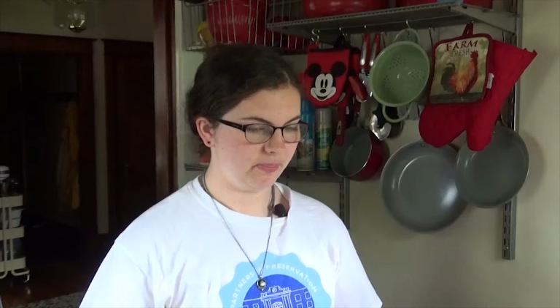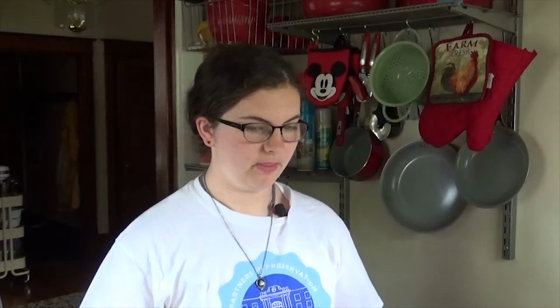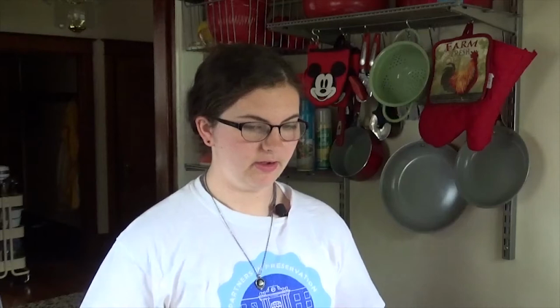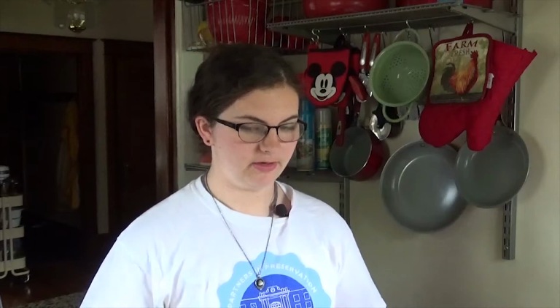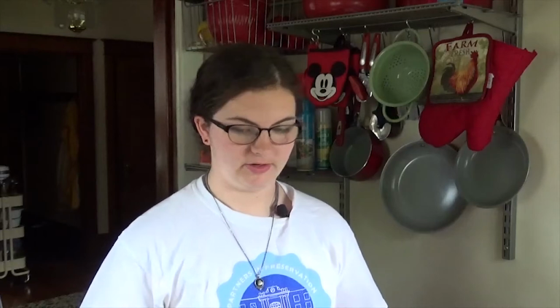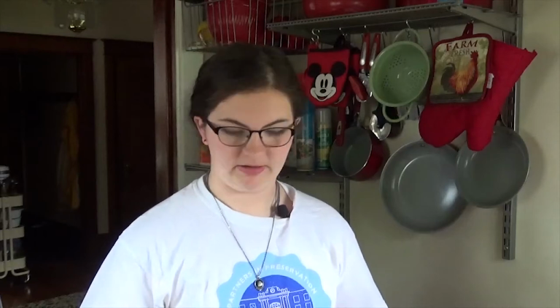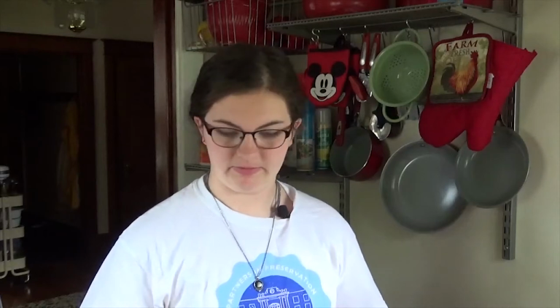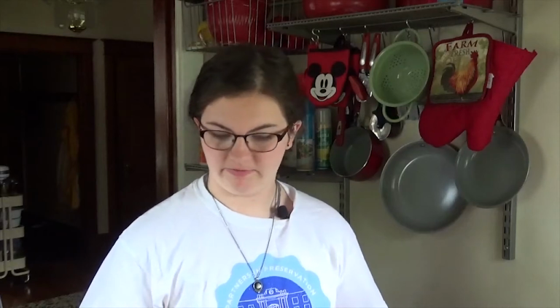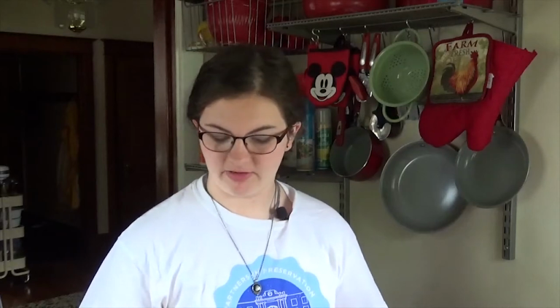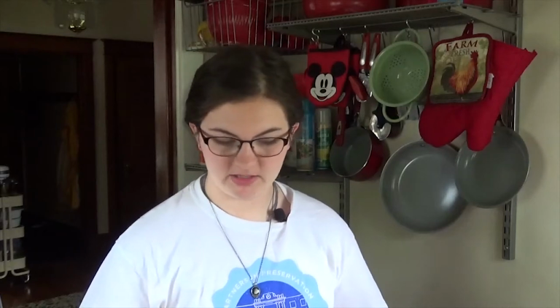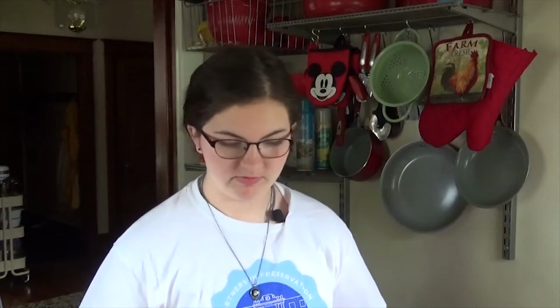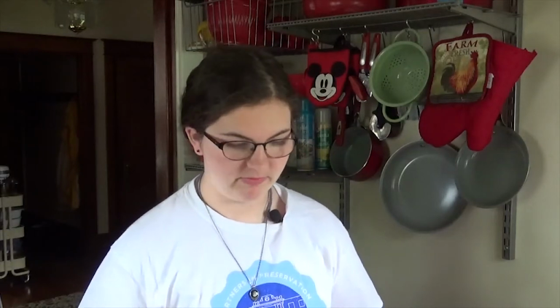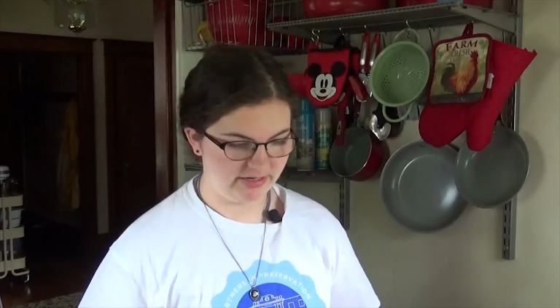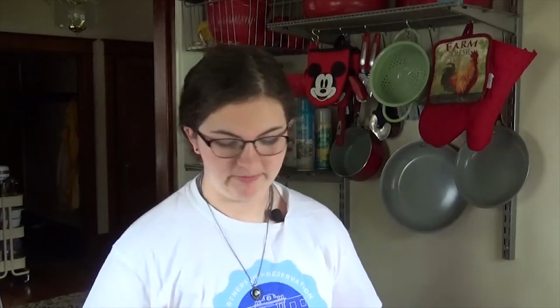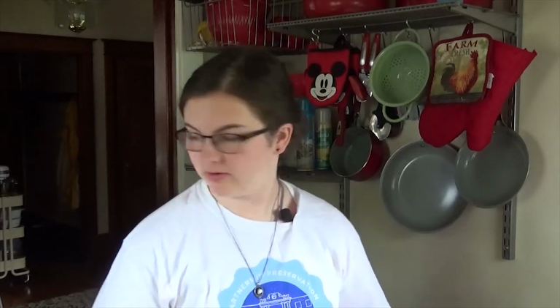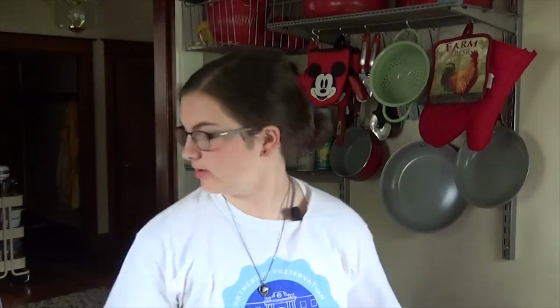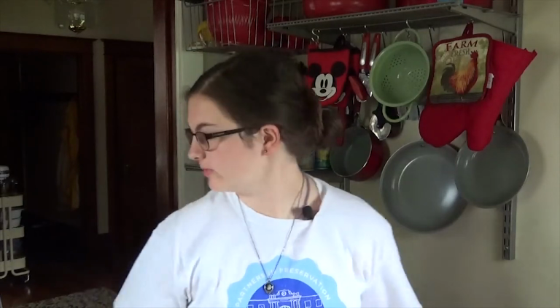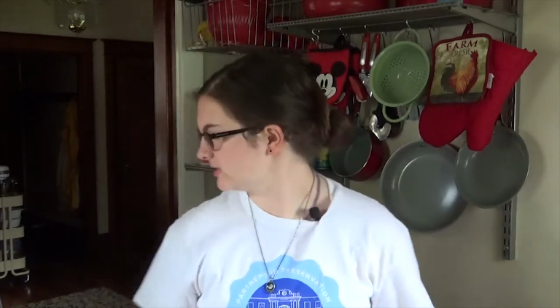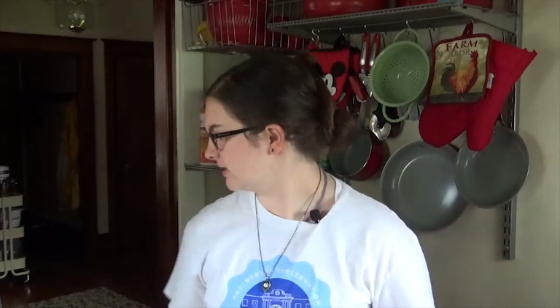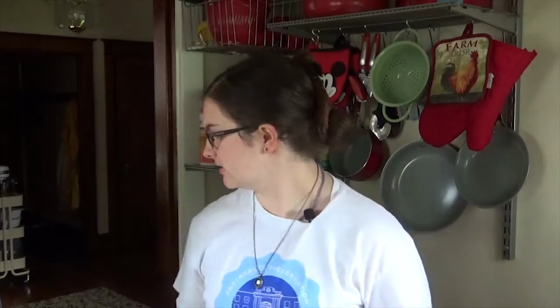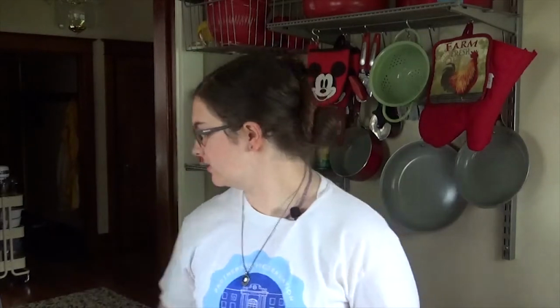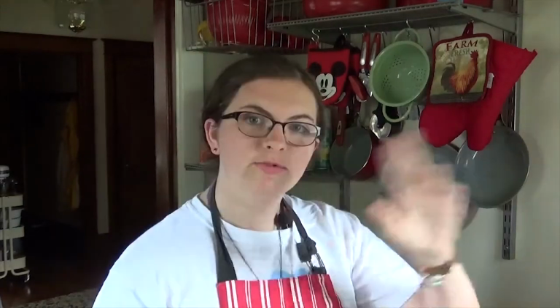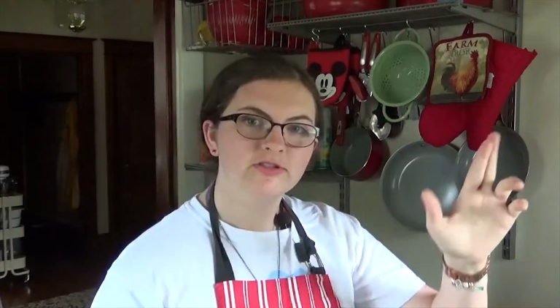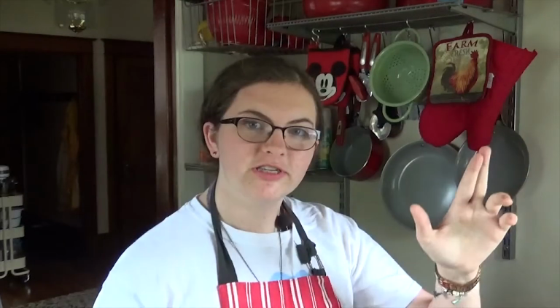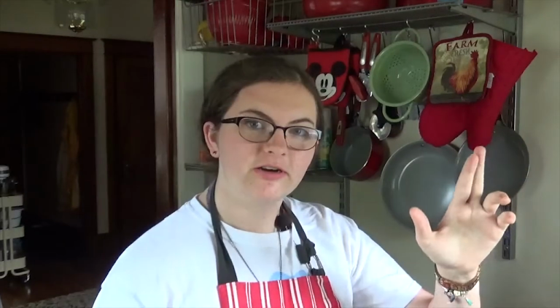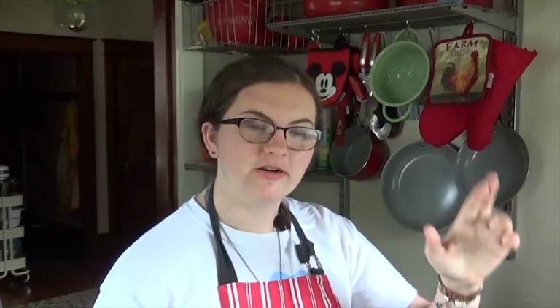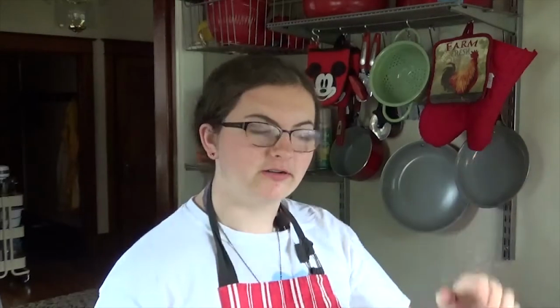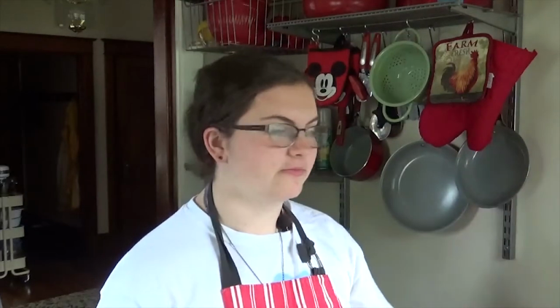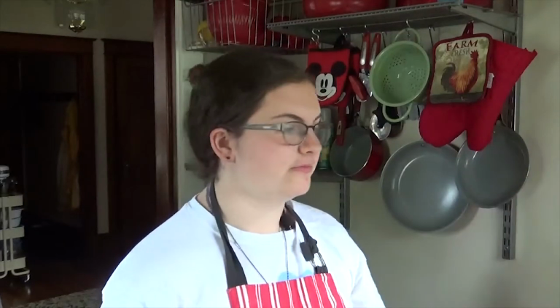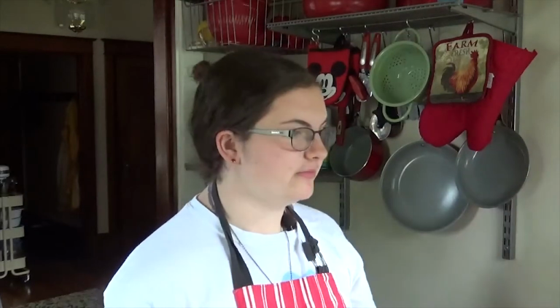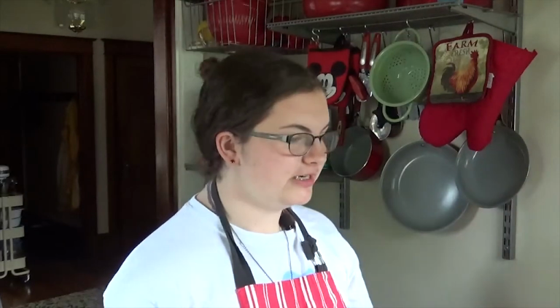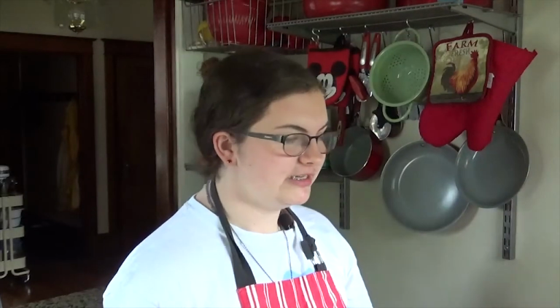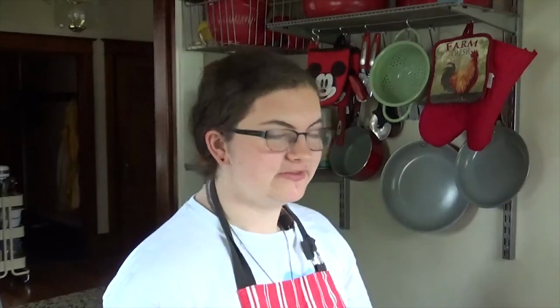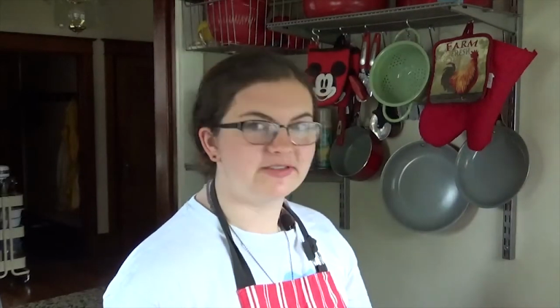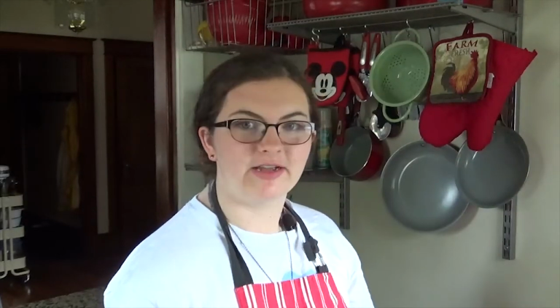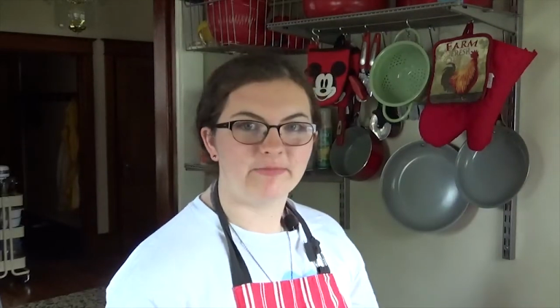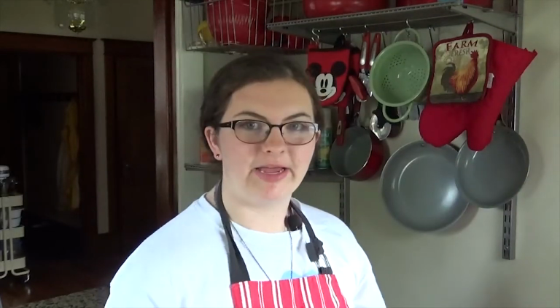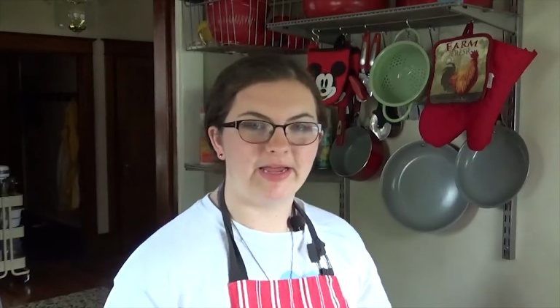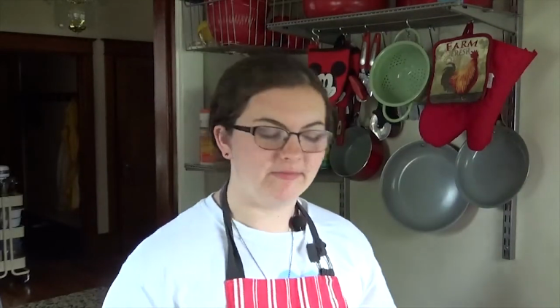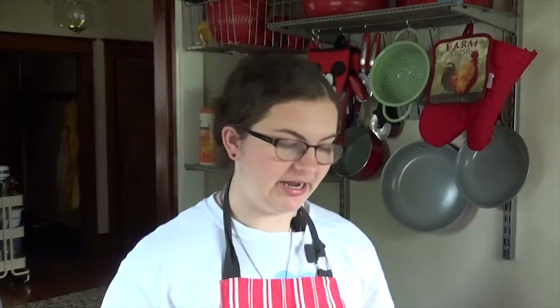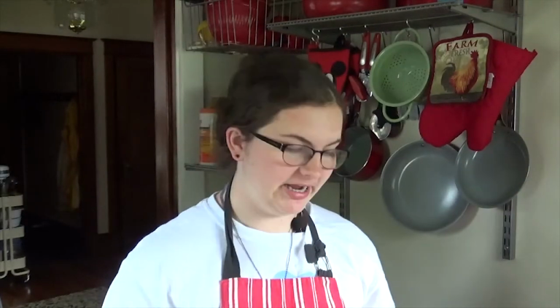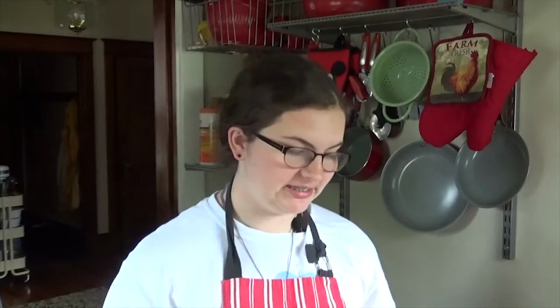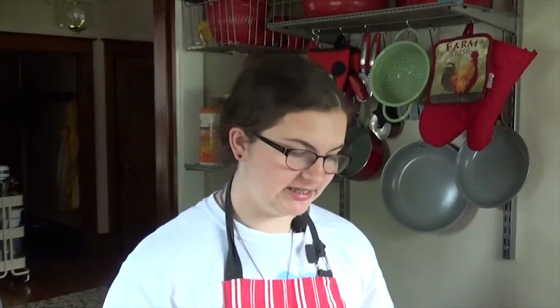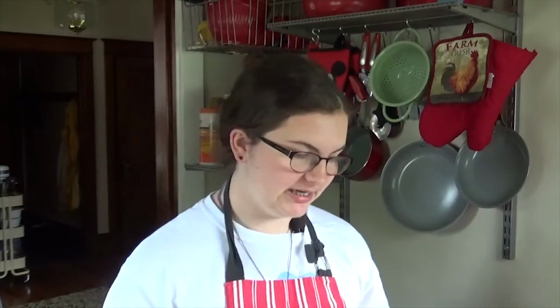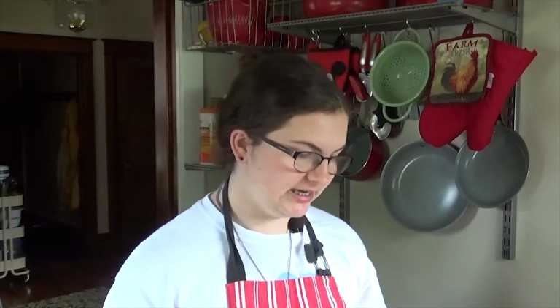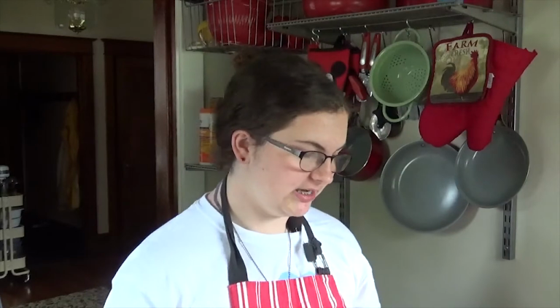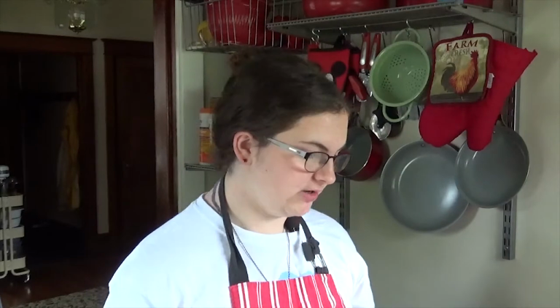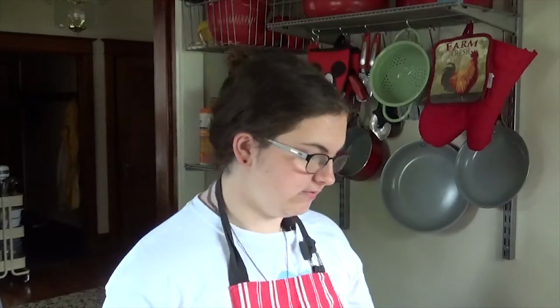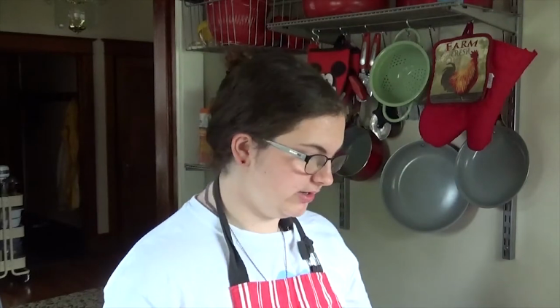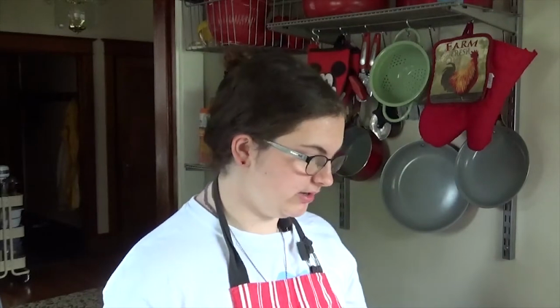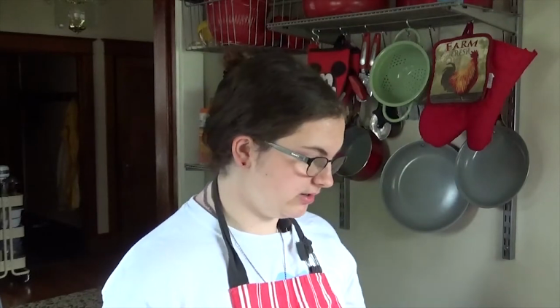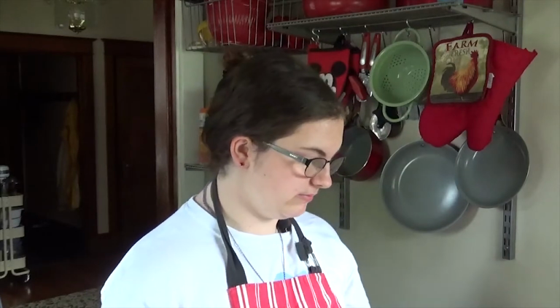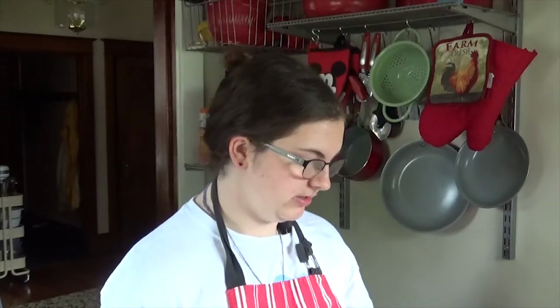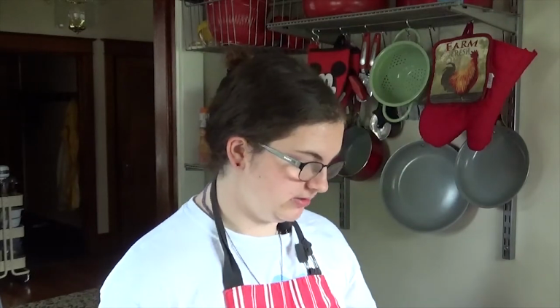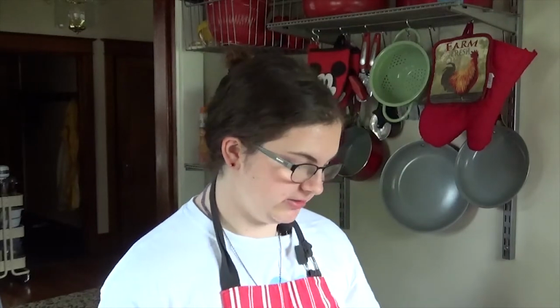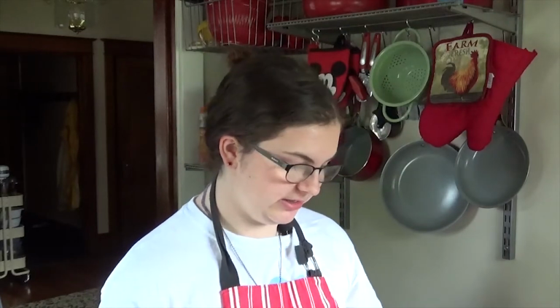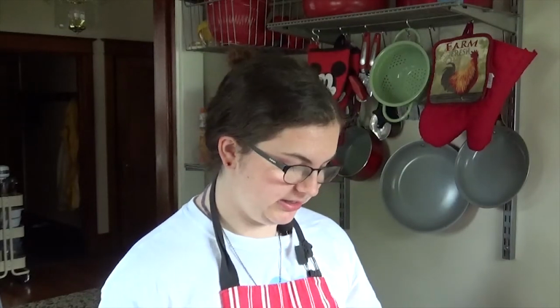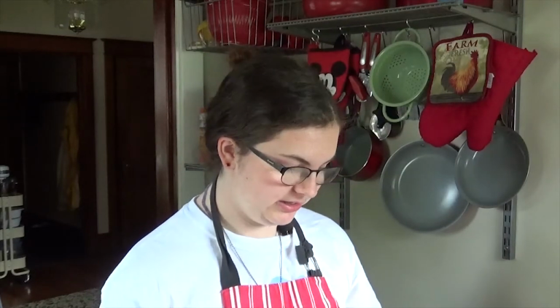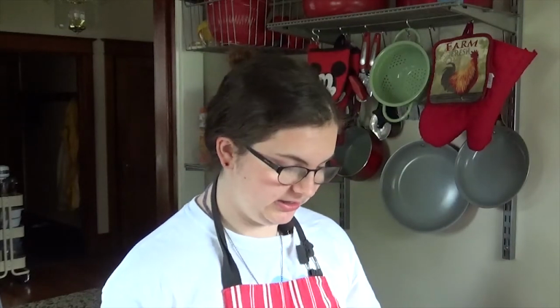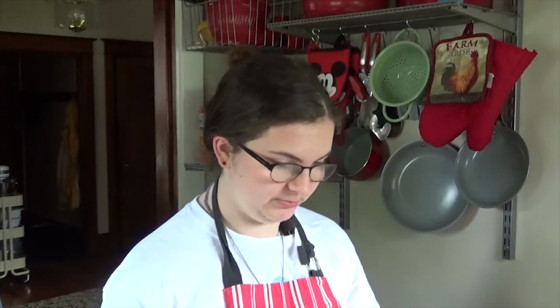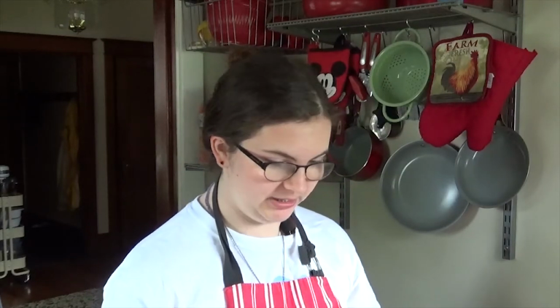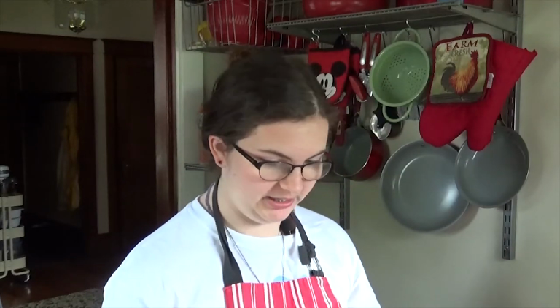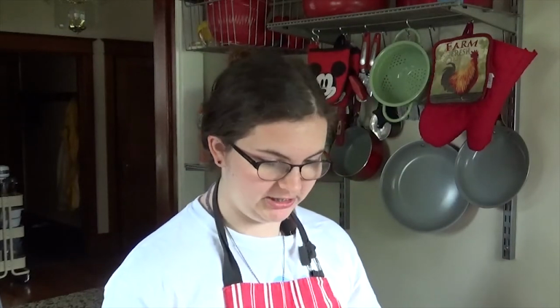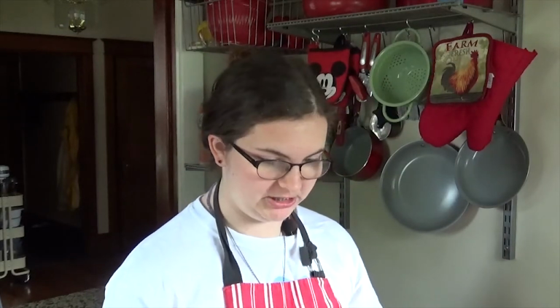Crap, I forgot to put my apron on. One sec. Hello, my name is Sunel Pam, and today we are going to be cooking in my kitchen.